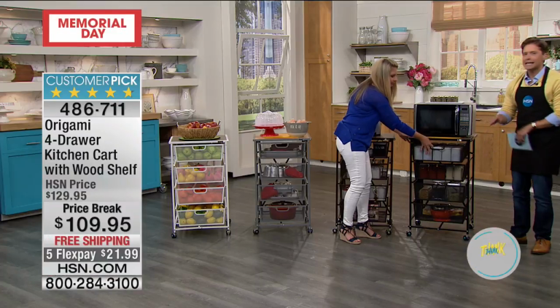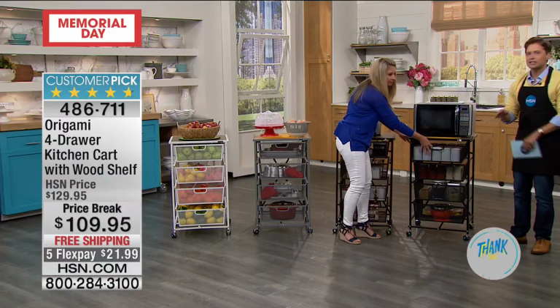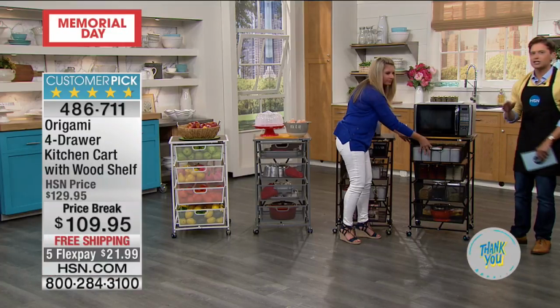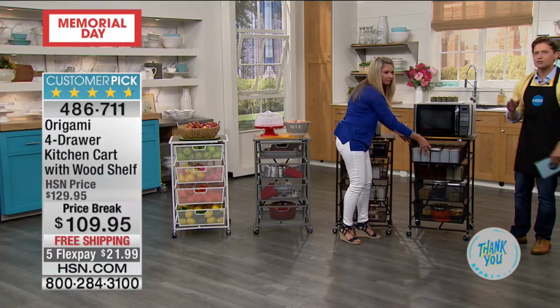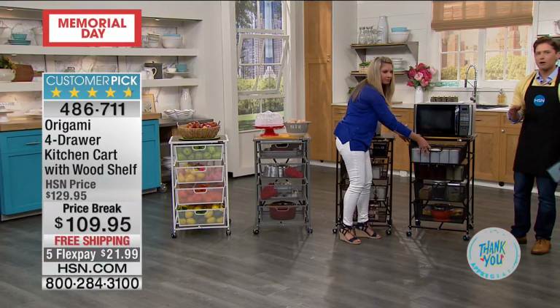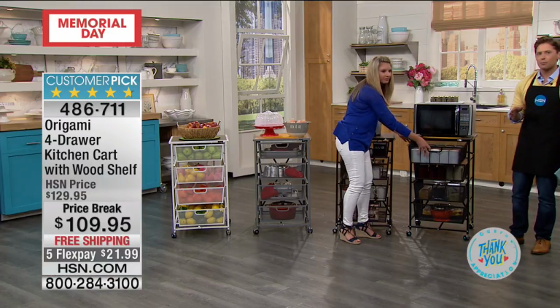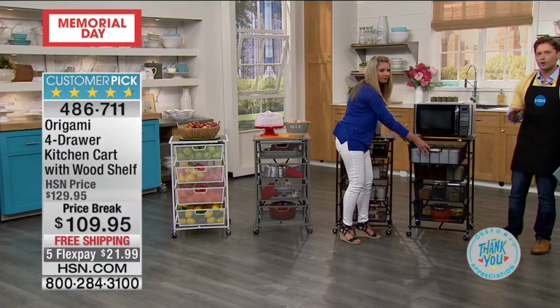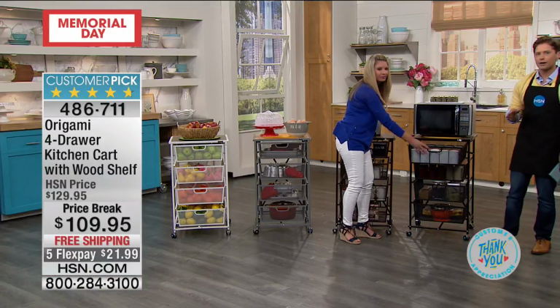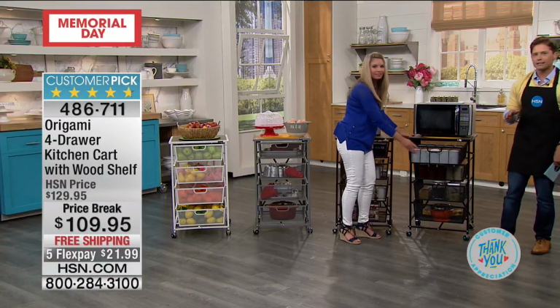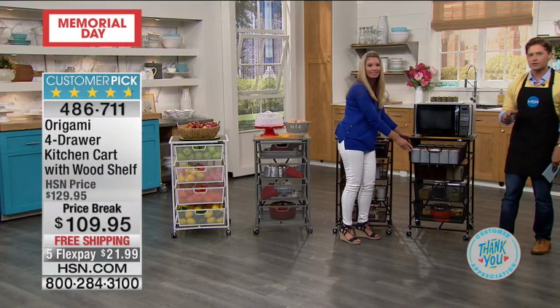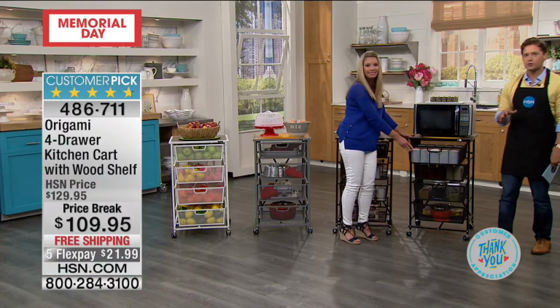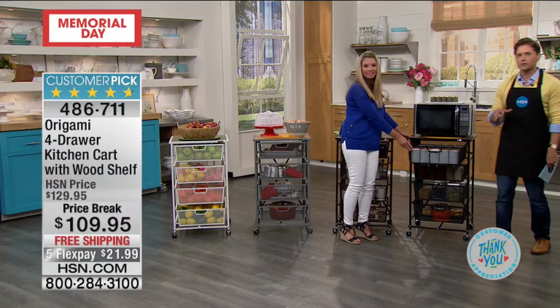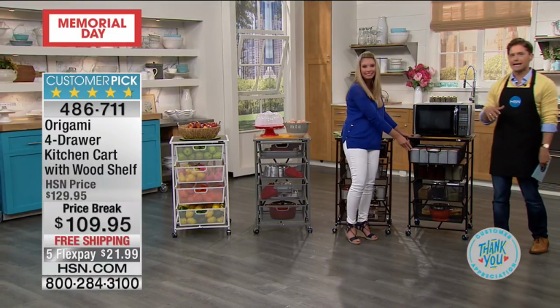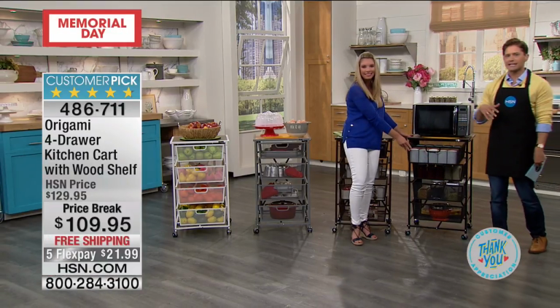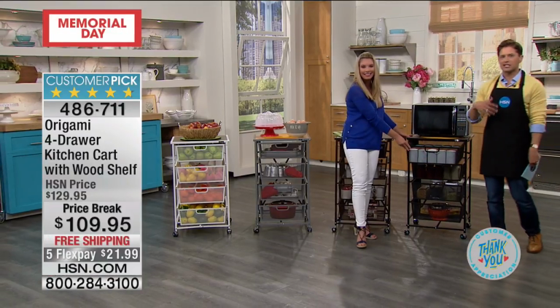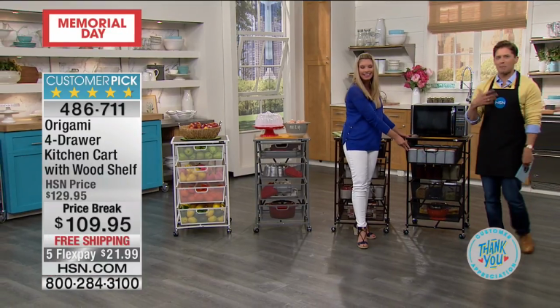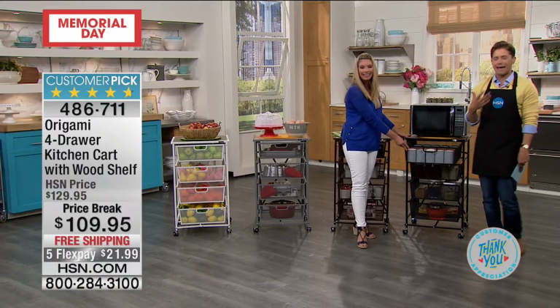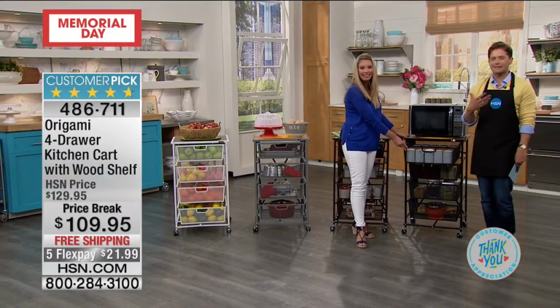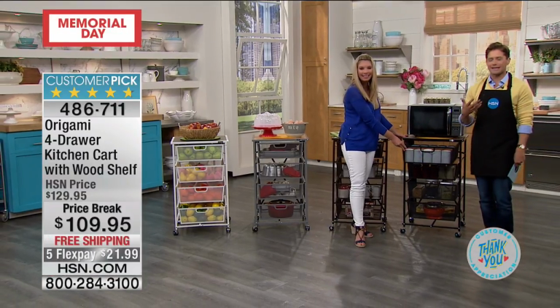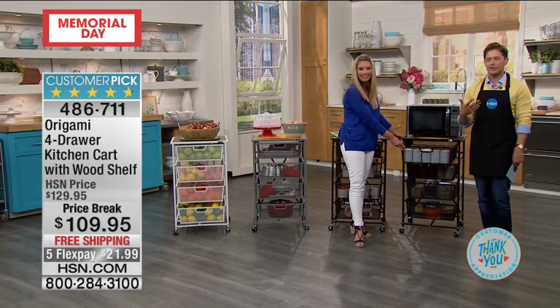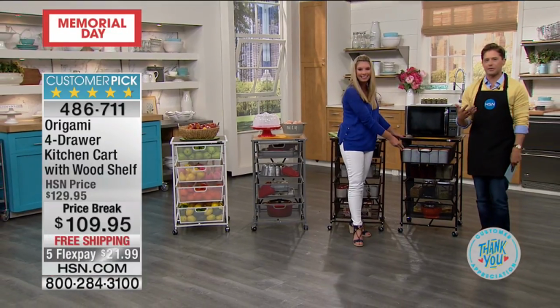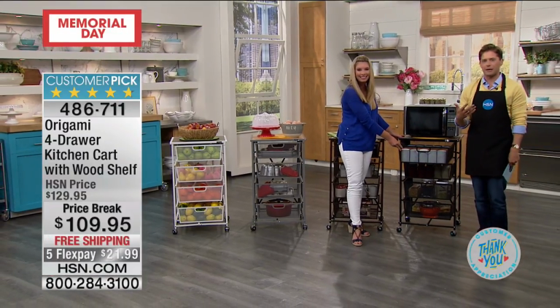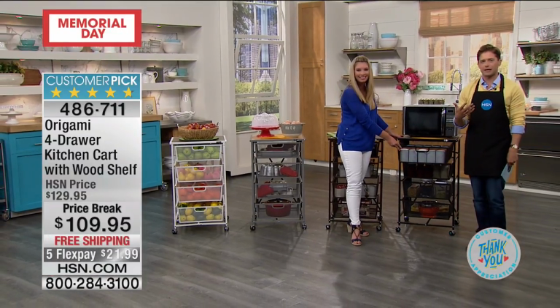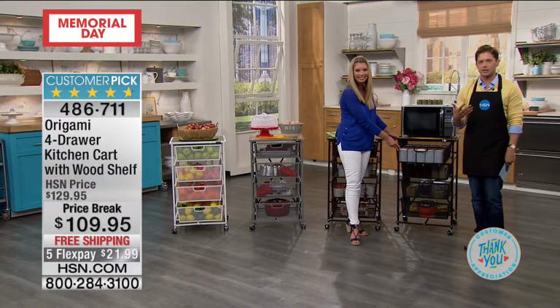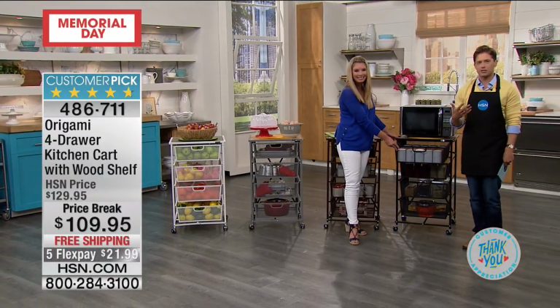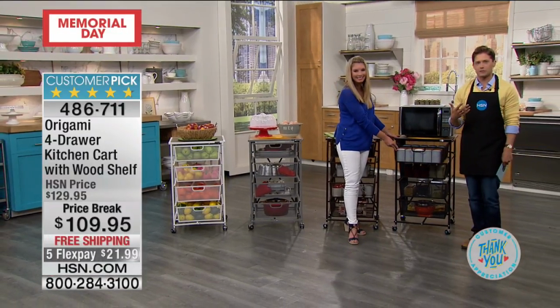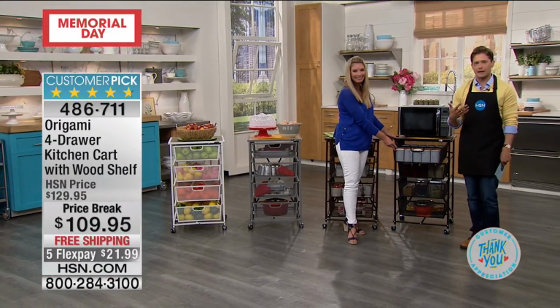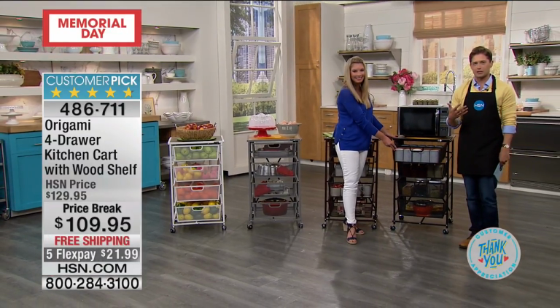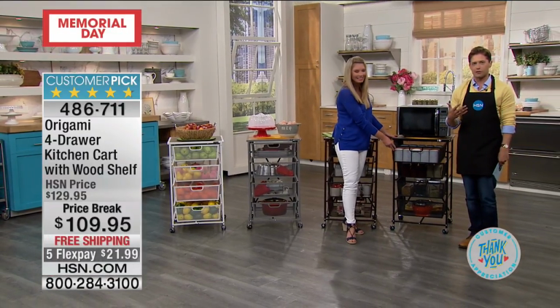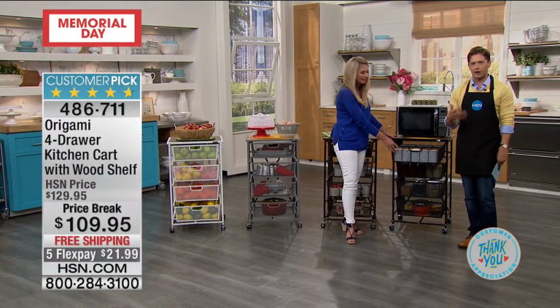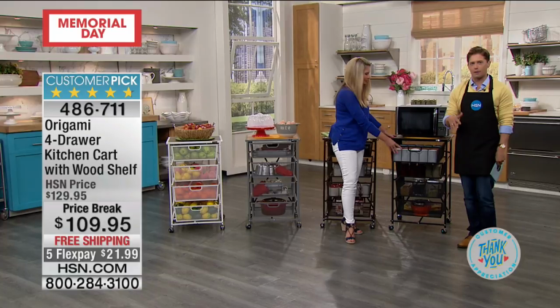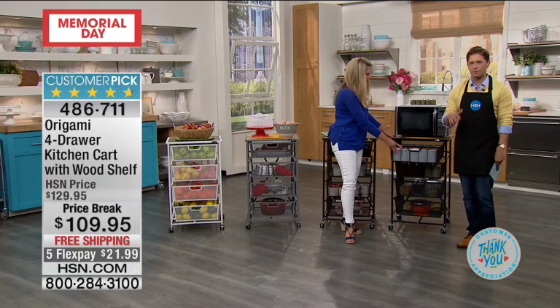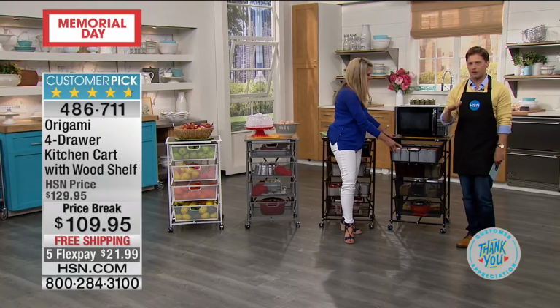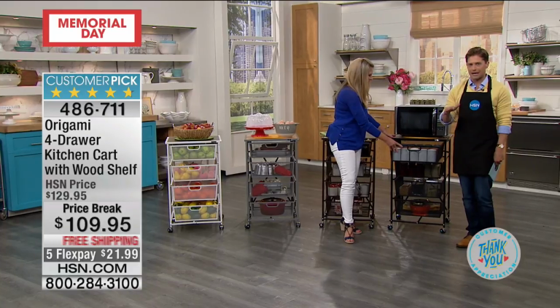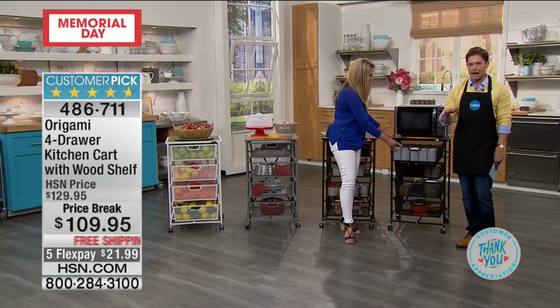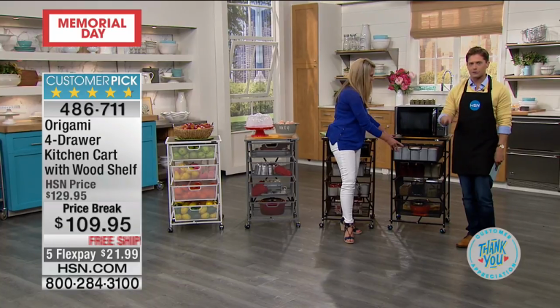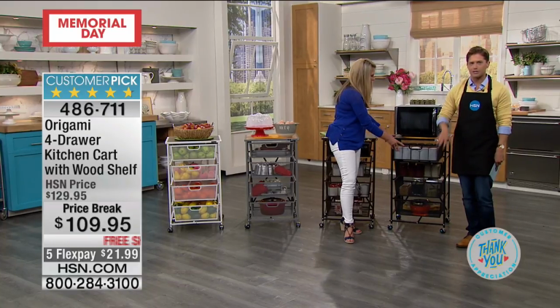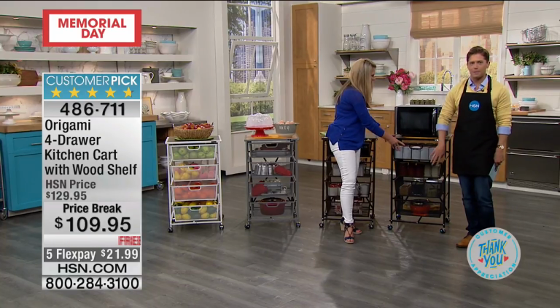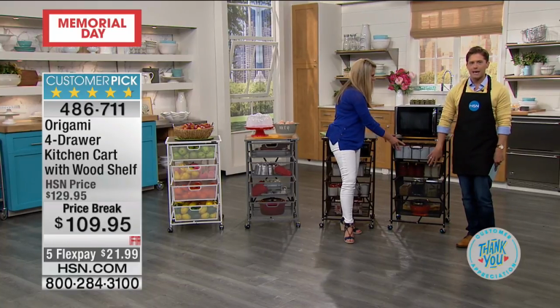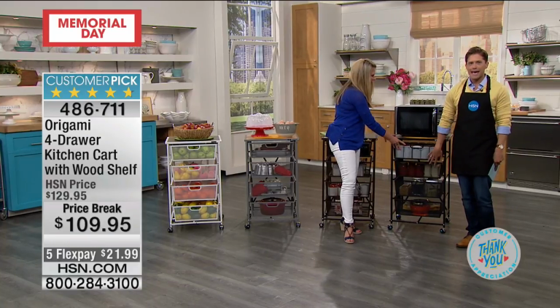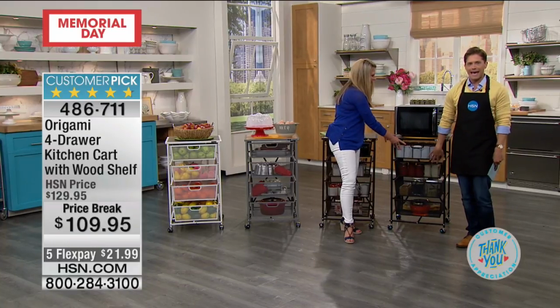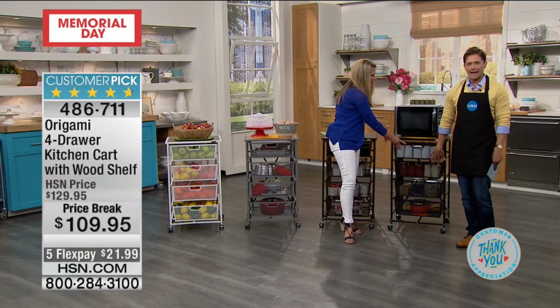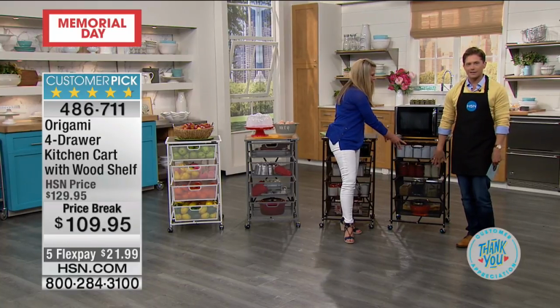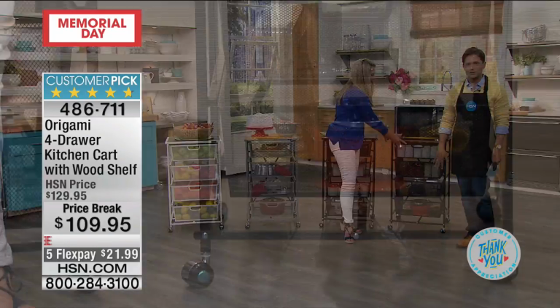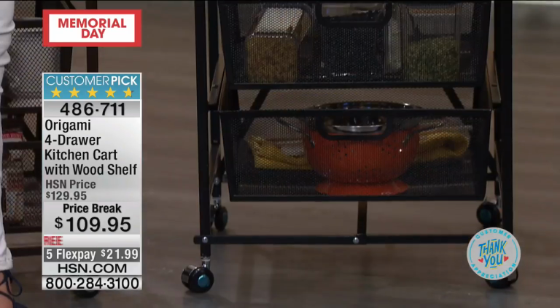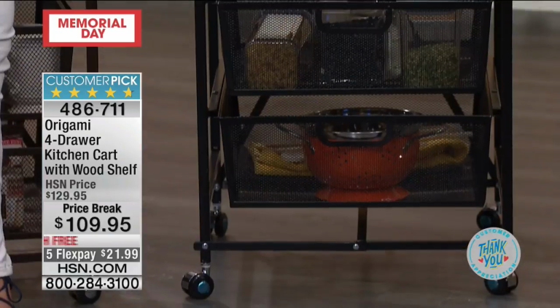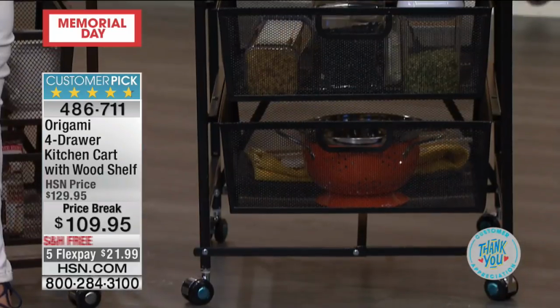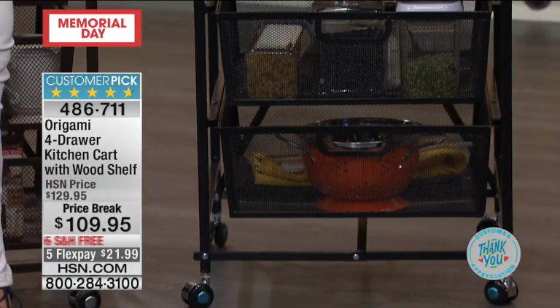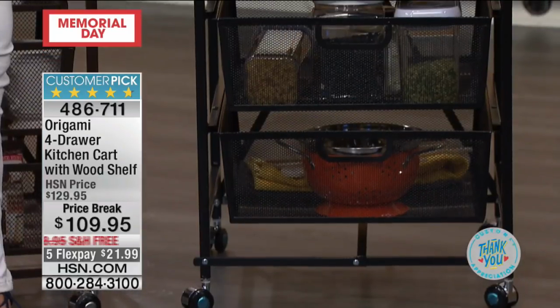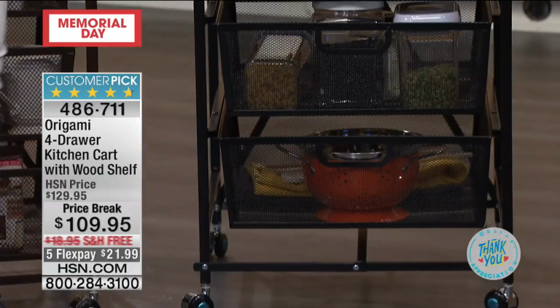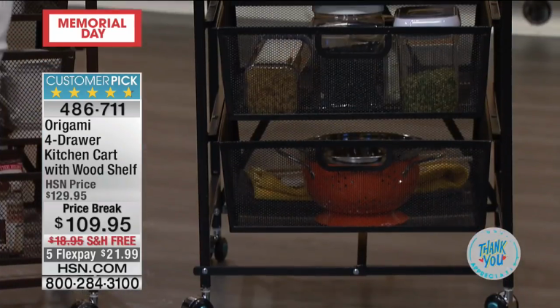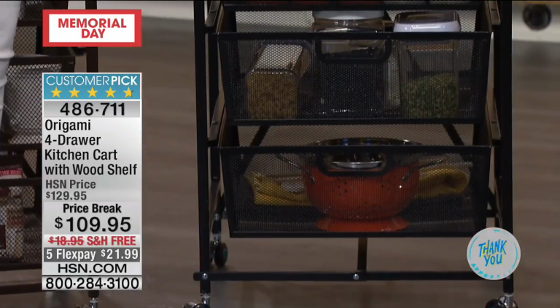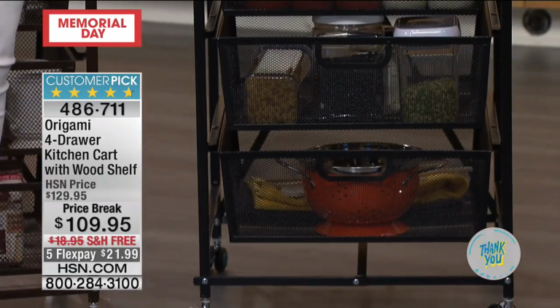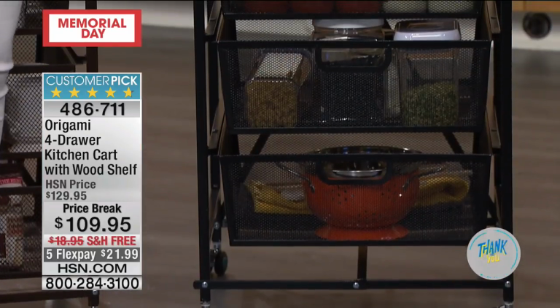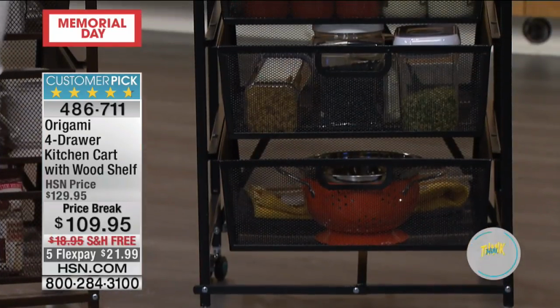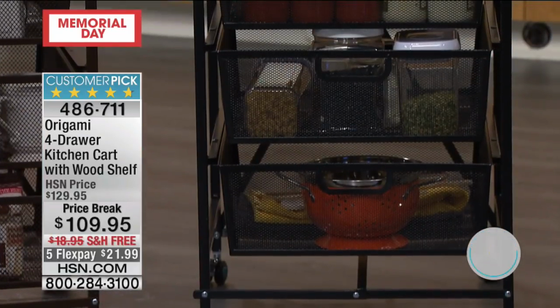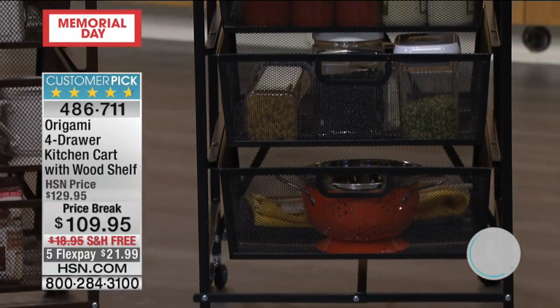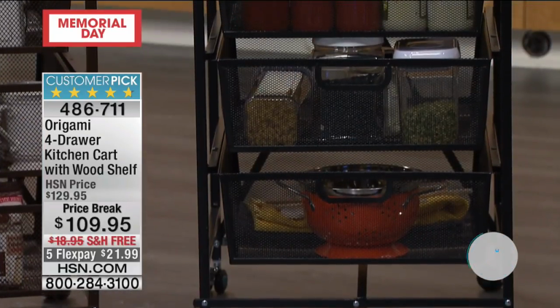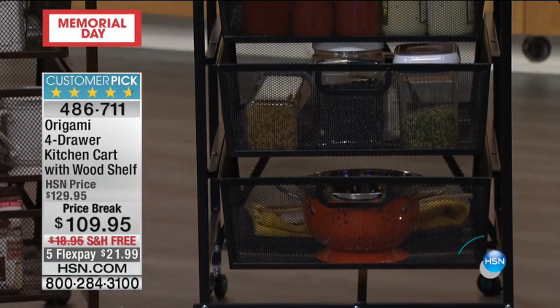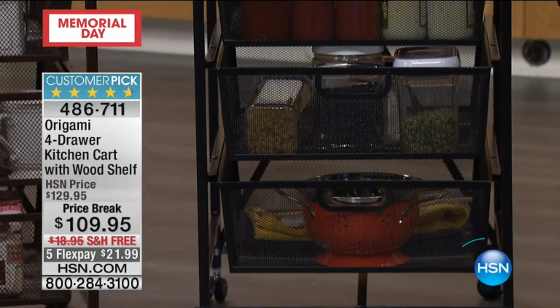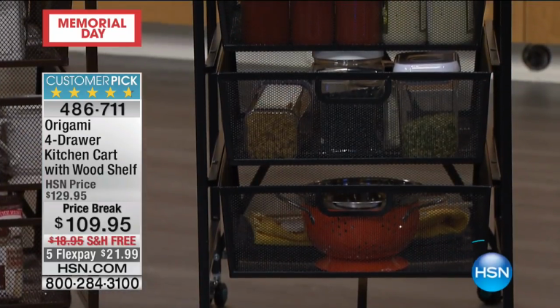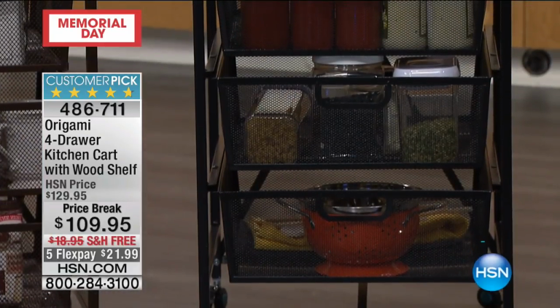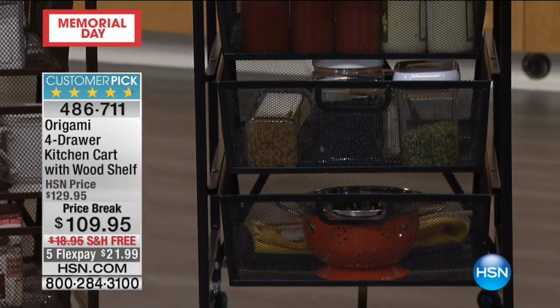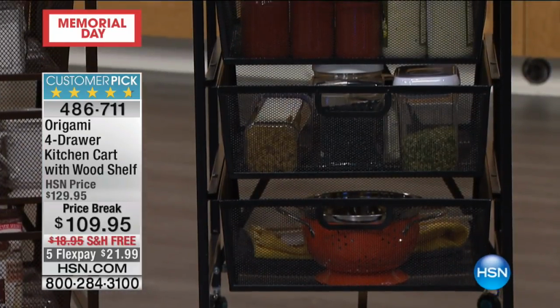It's a smart product — it truly expands the amount of kitchen space you've got both on the countertop and in storage, and all of it today is only $22.